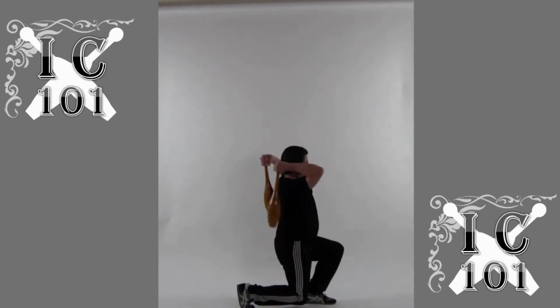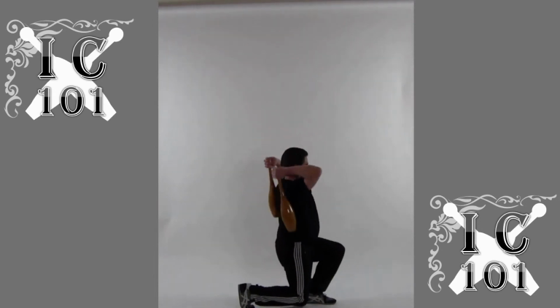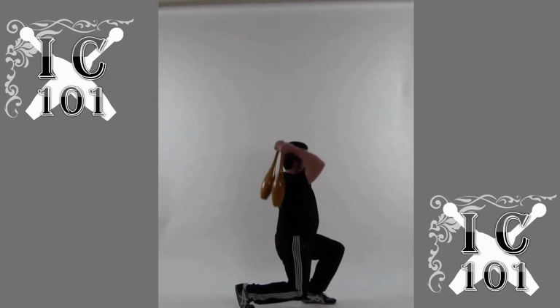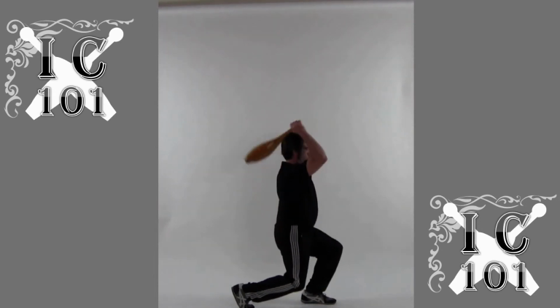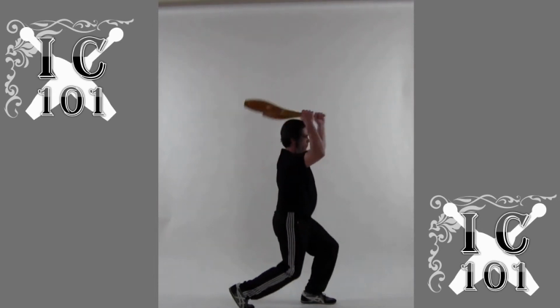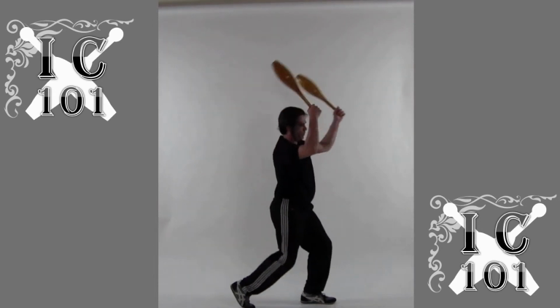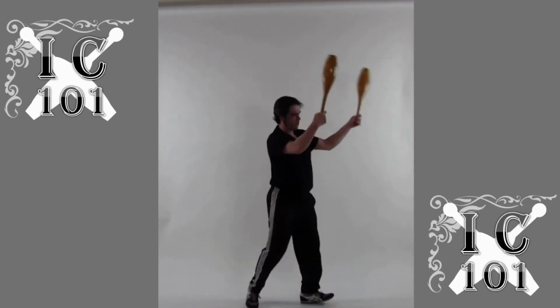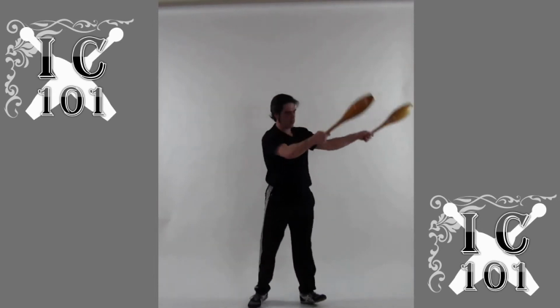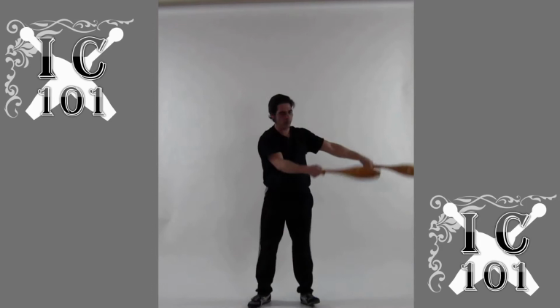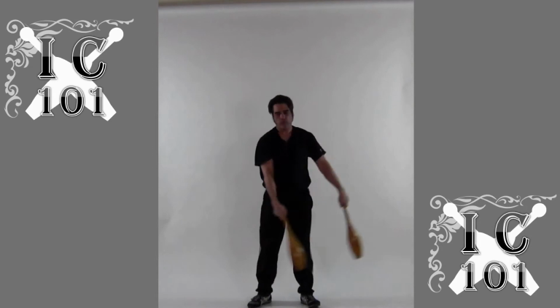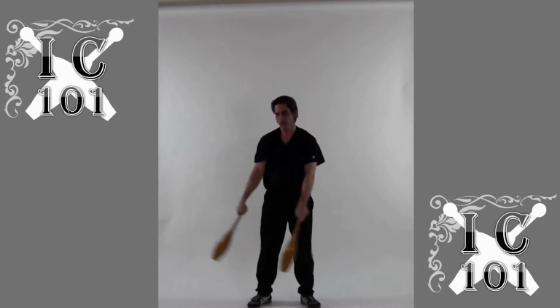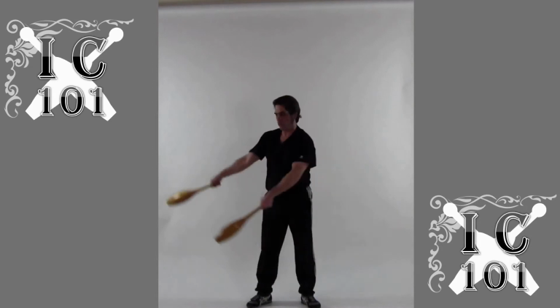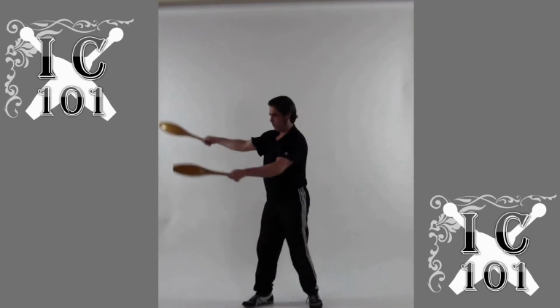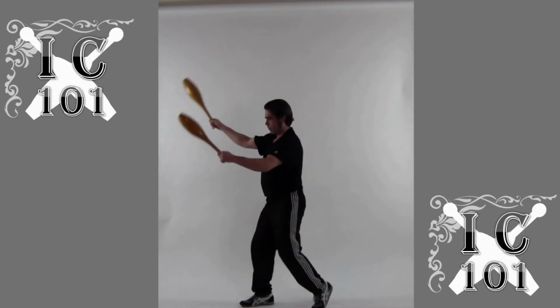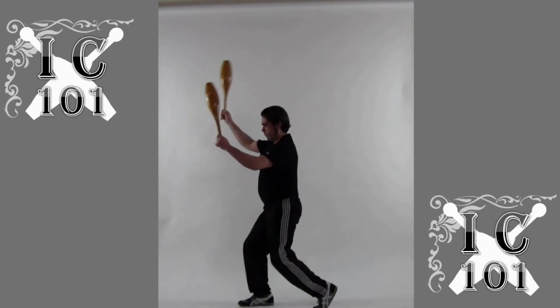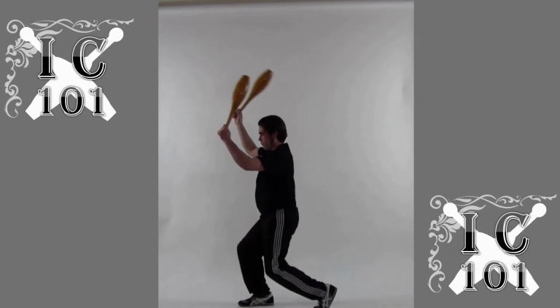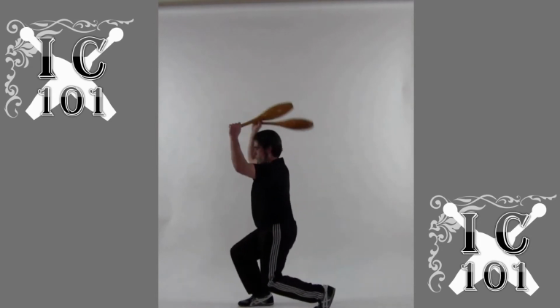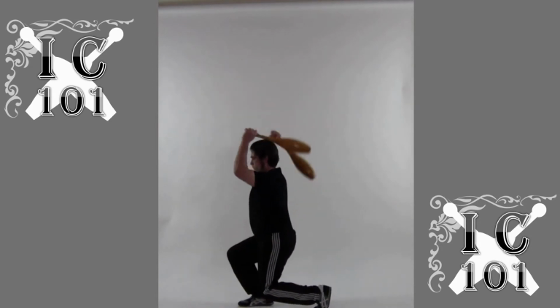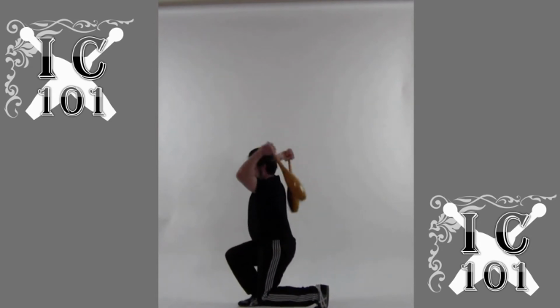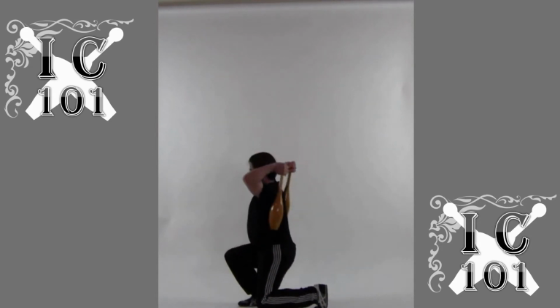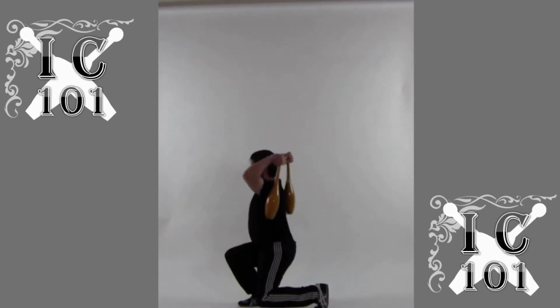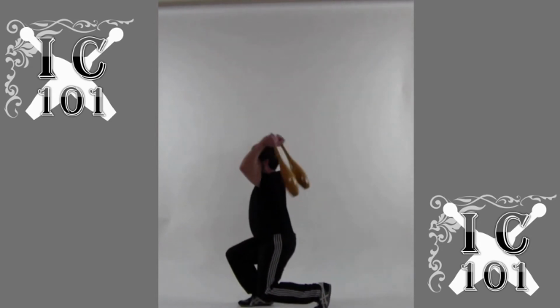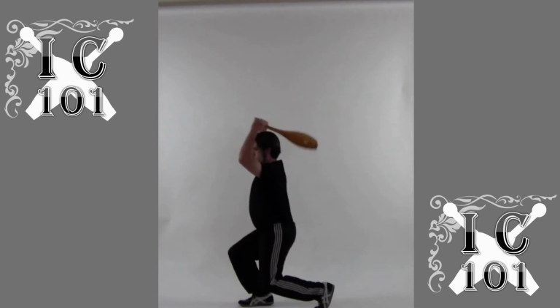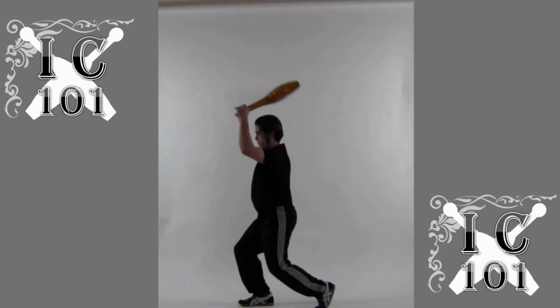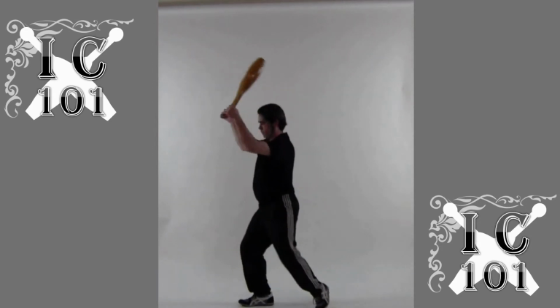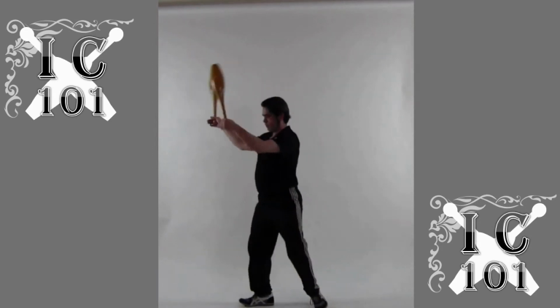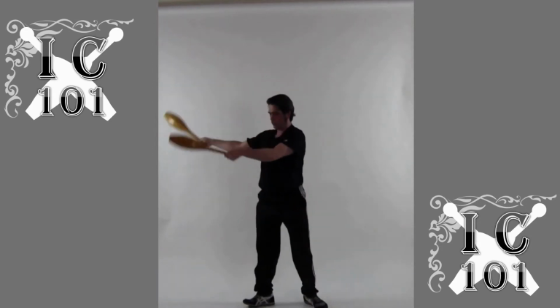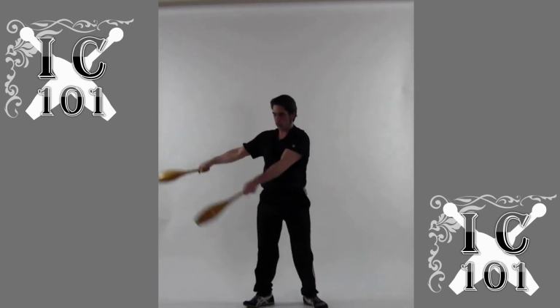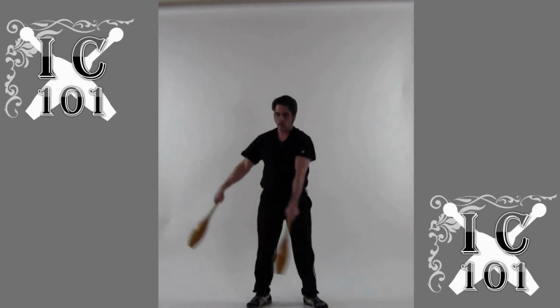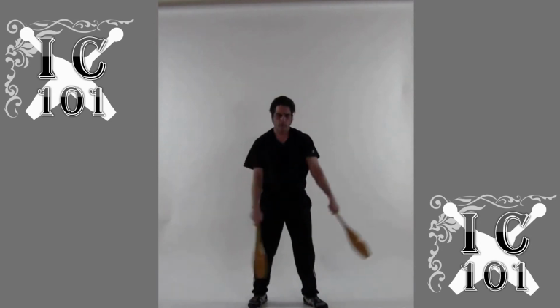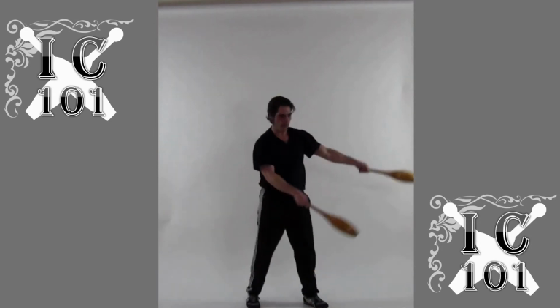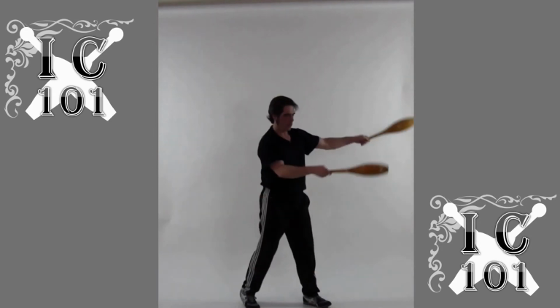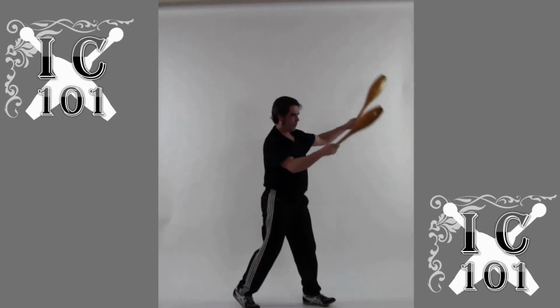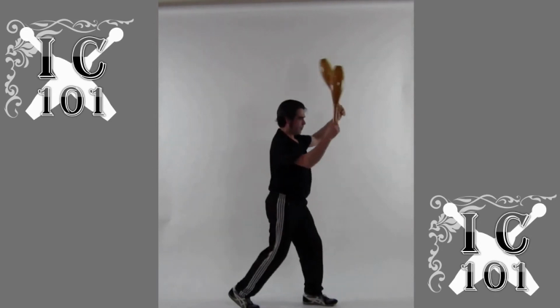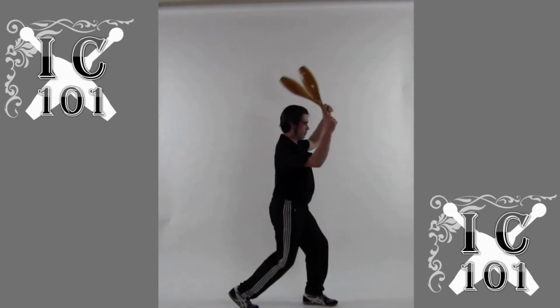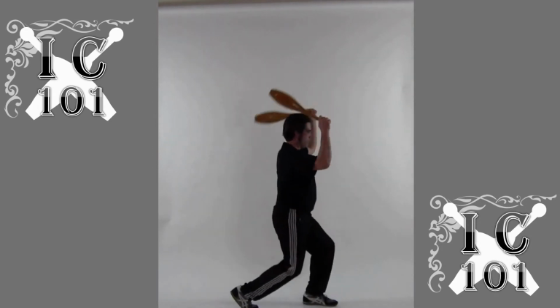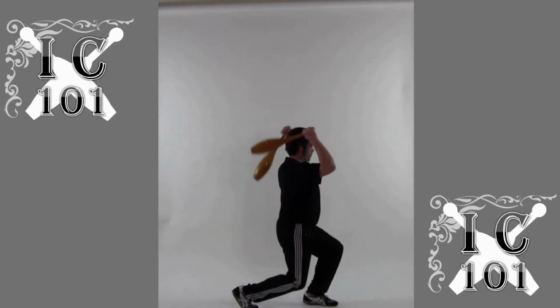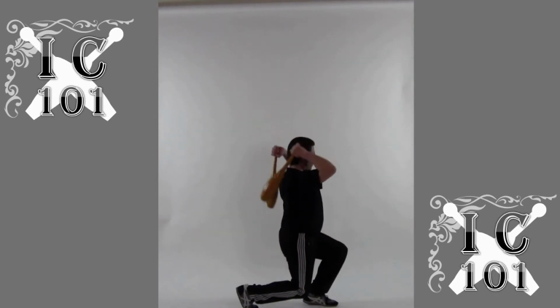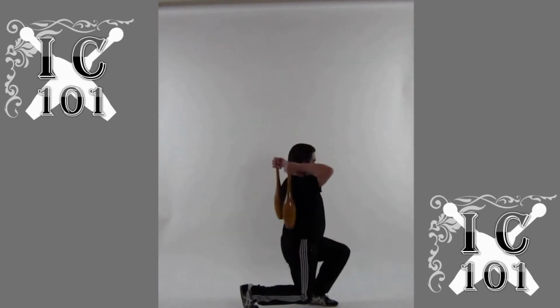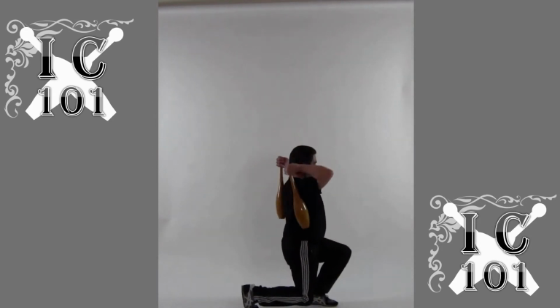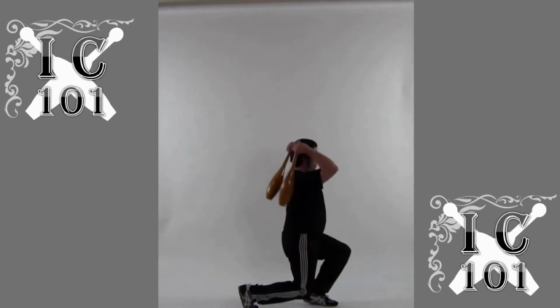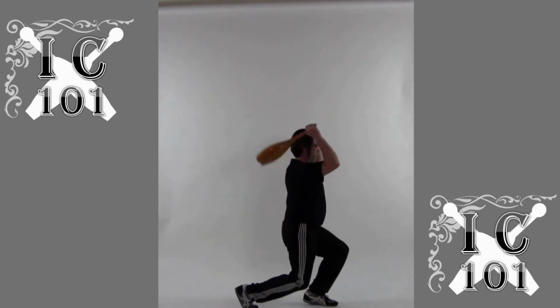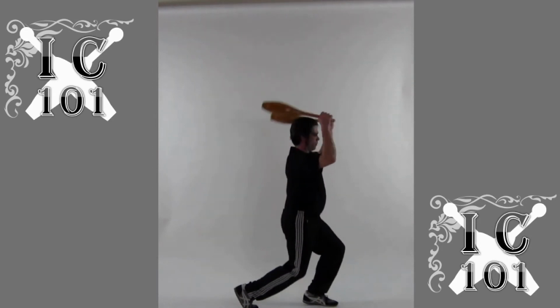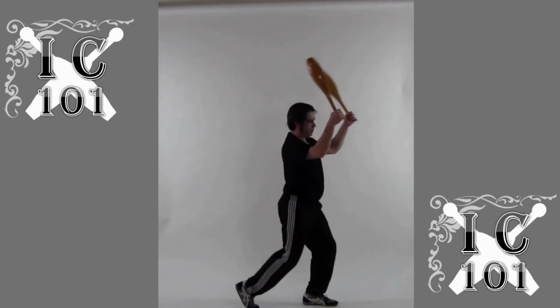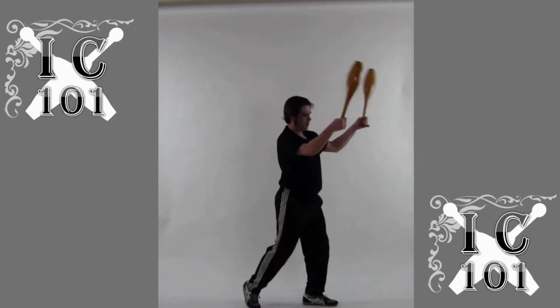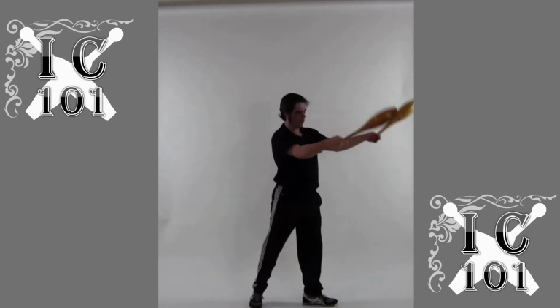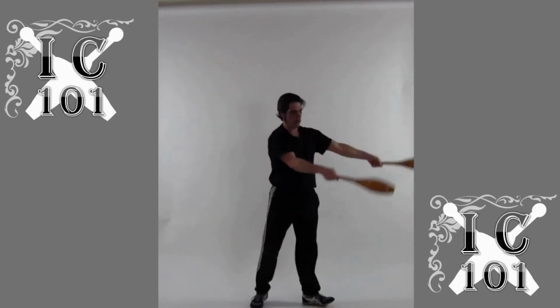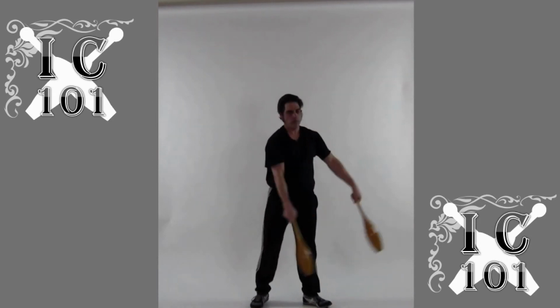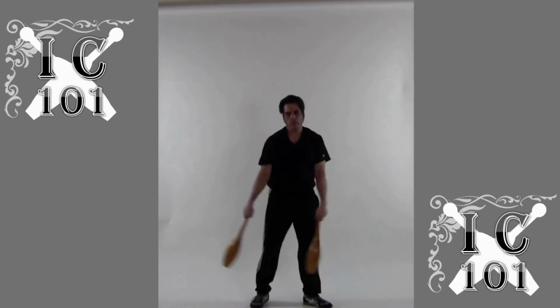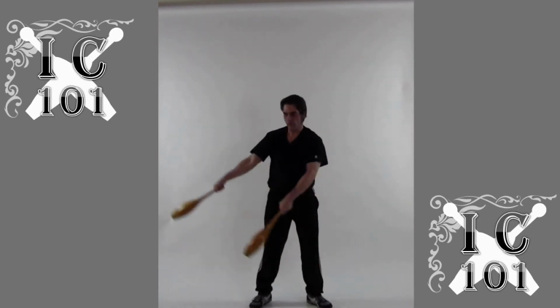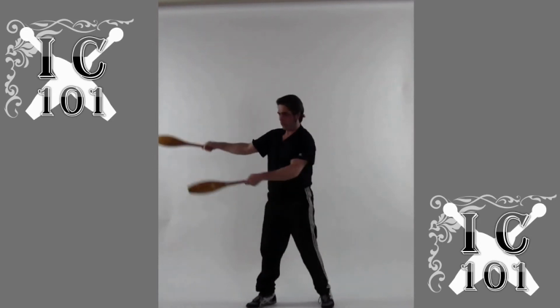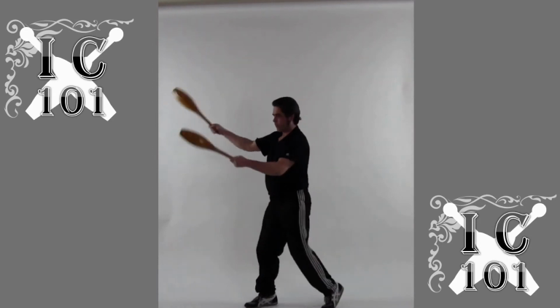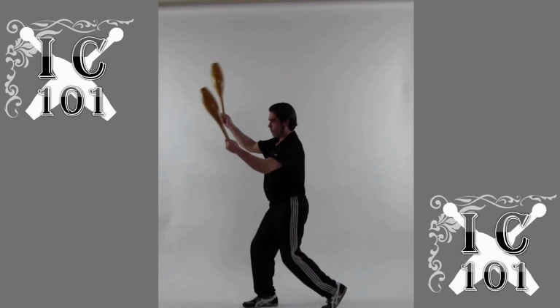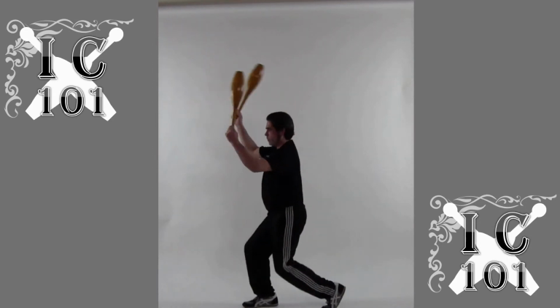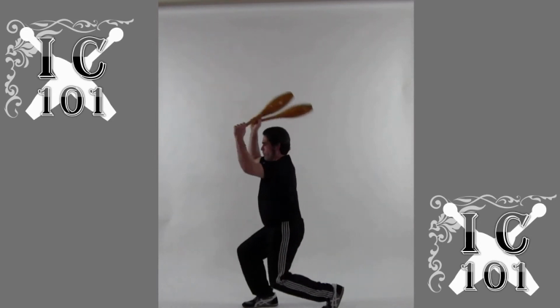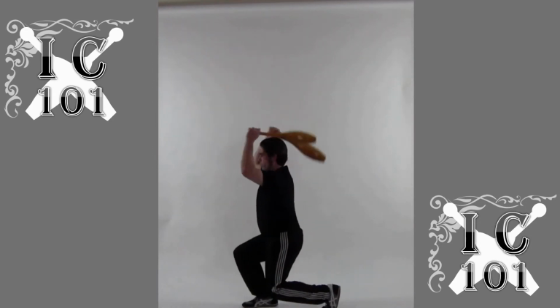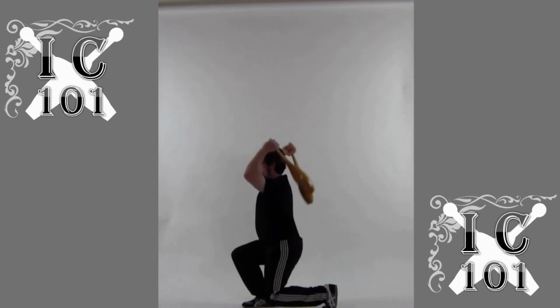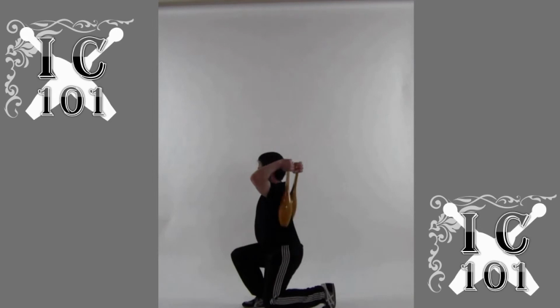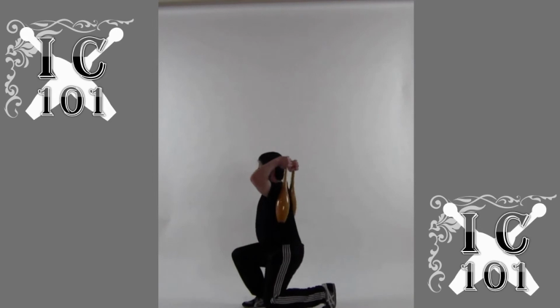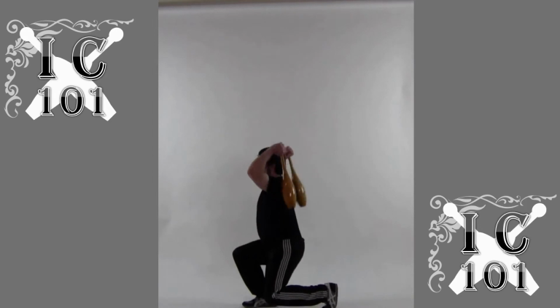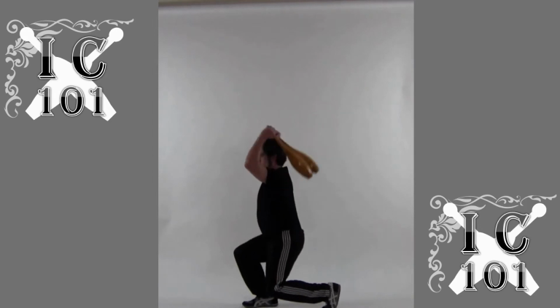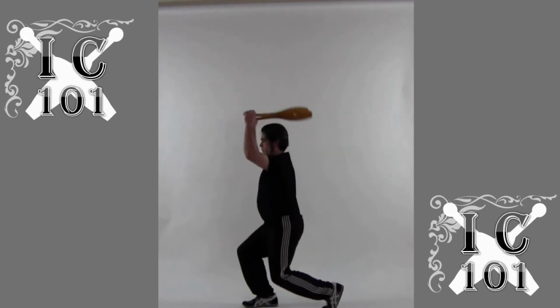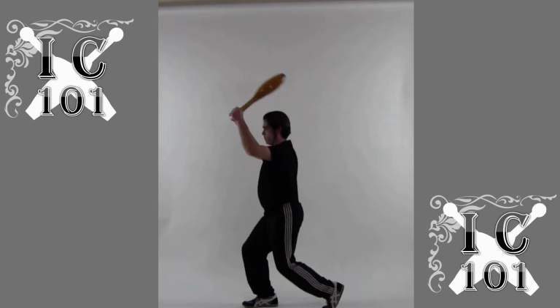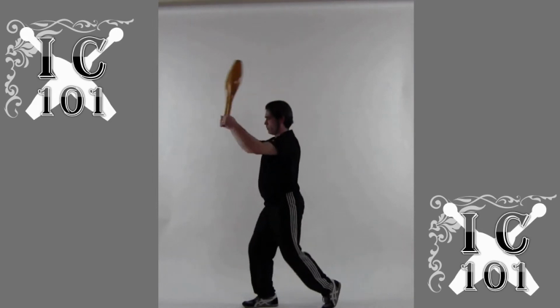Adding arm rolls is also a nice rest in between lunges and twists.